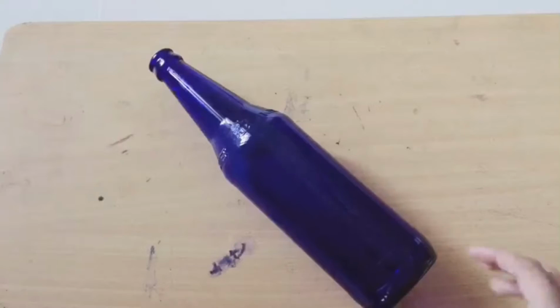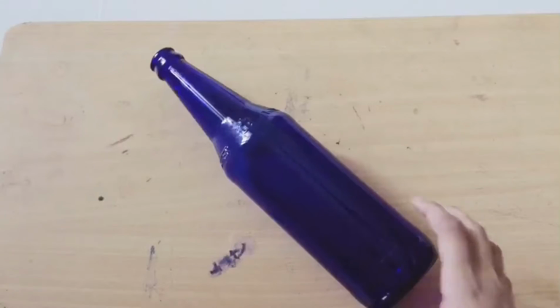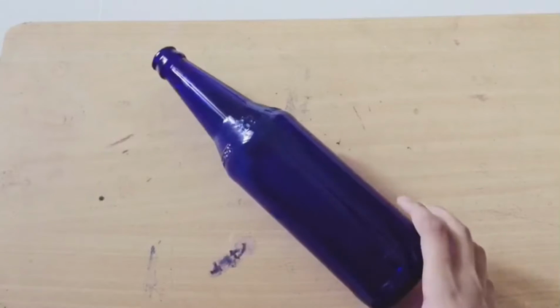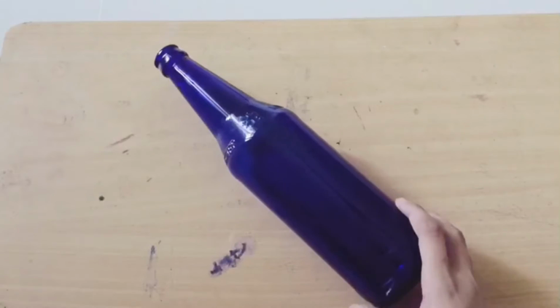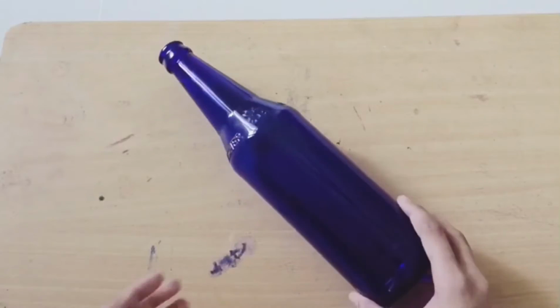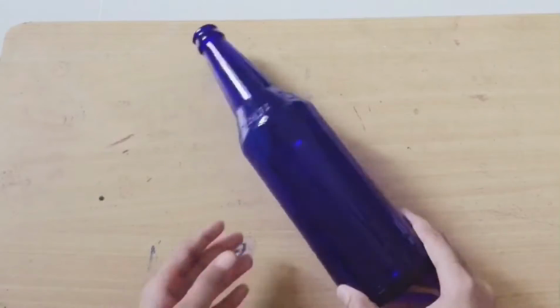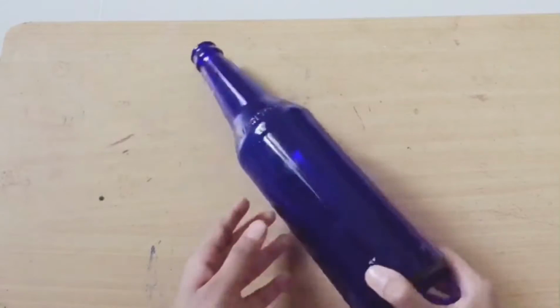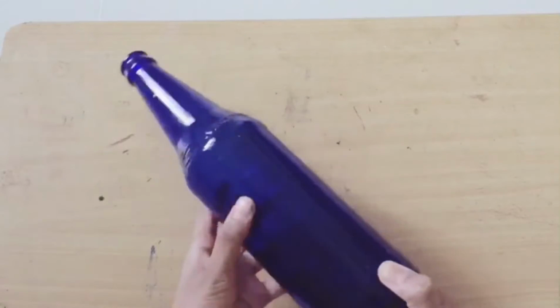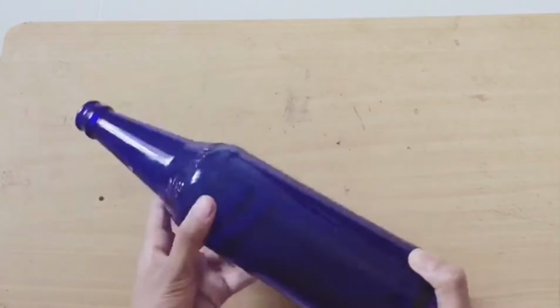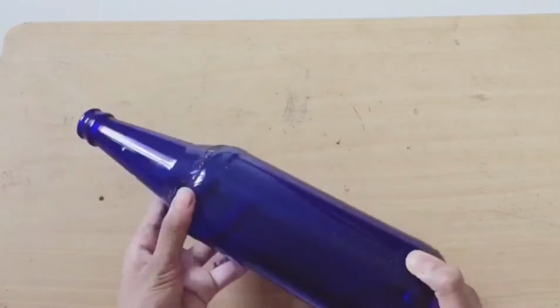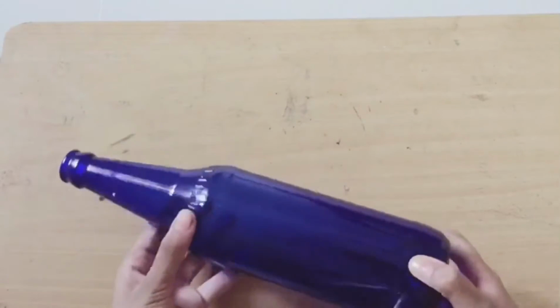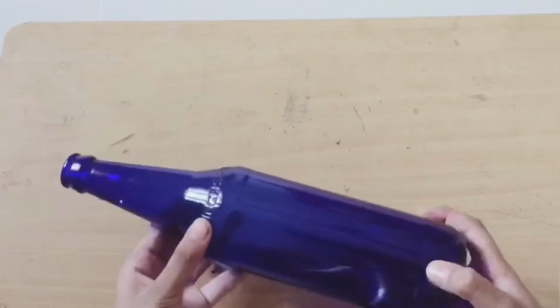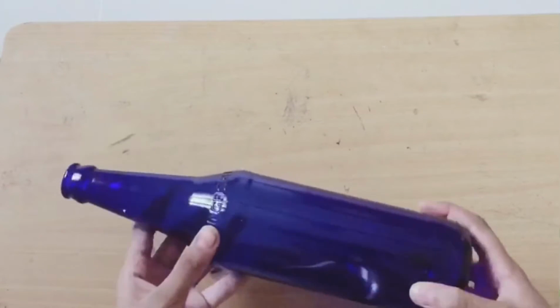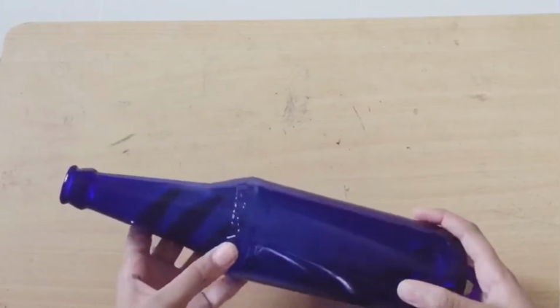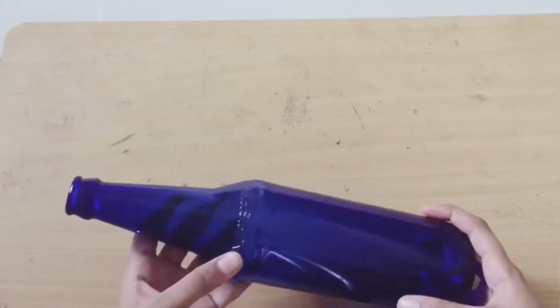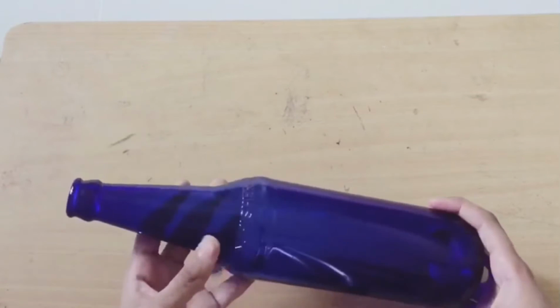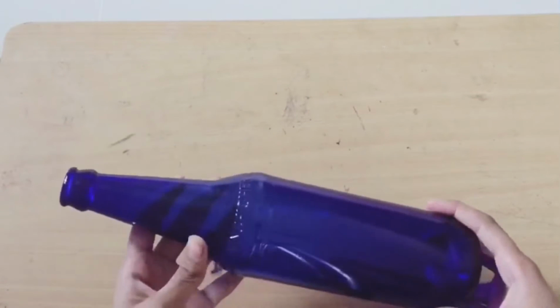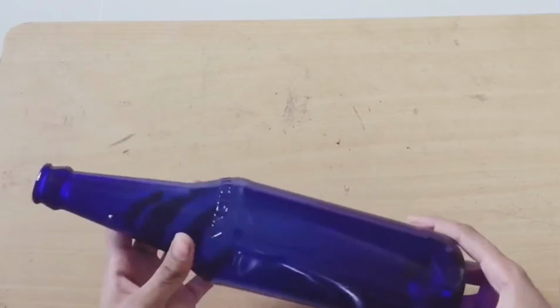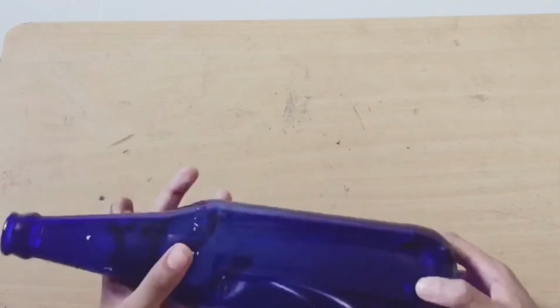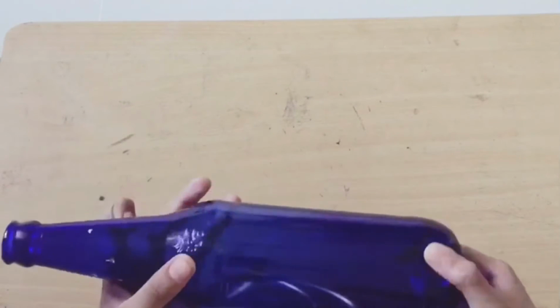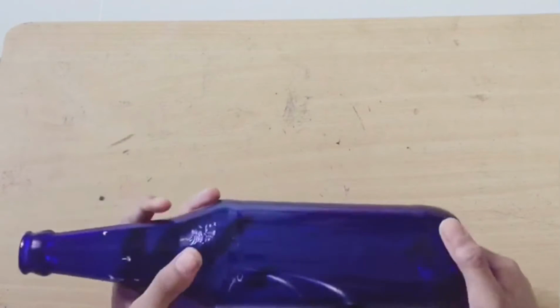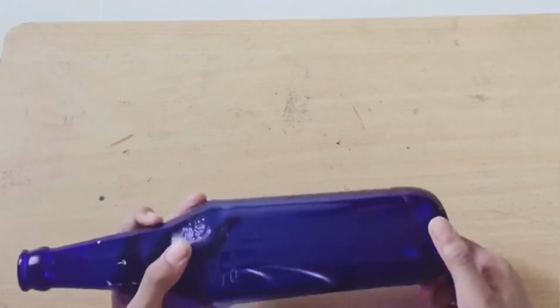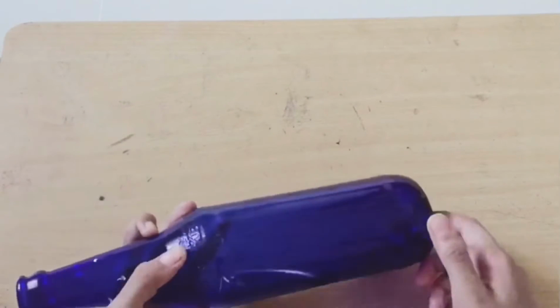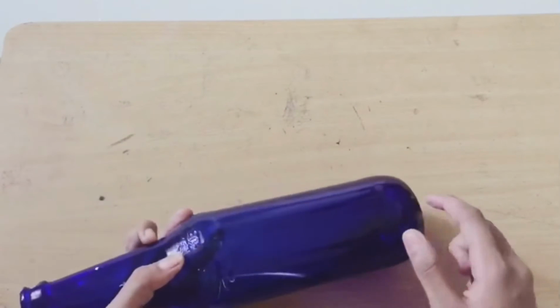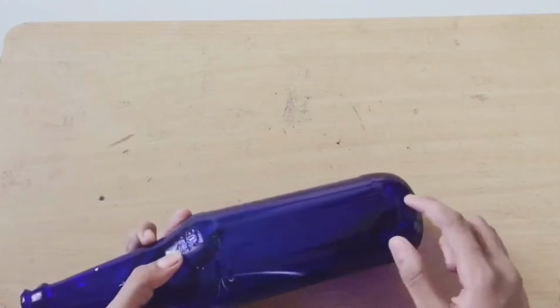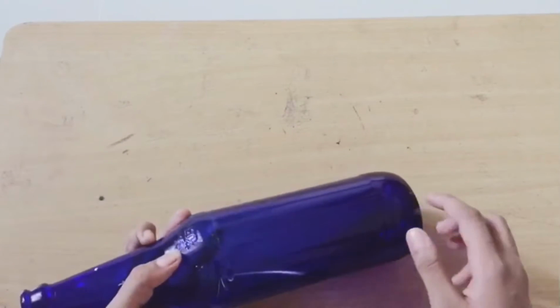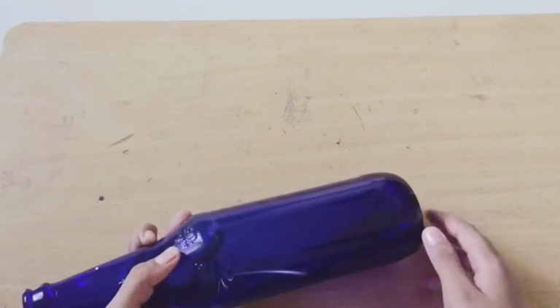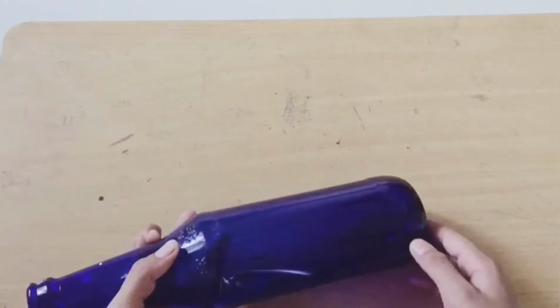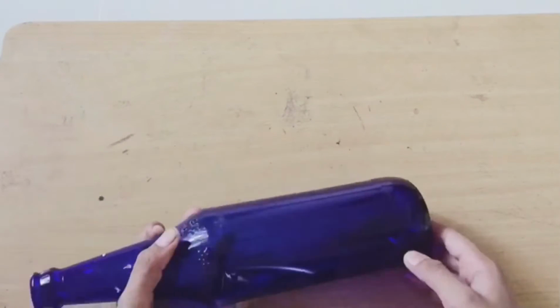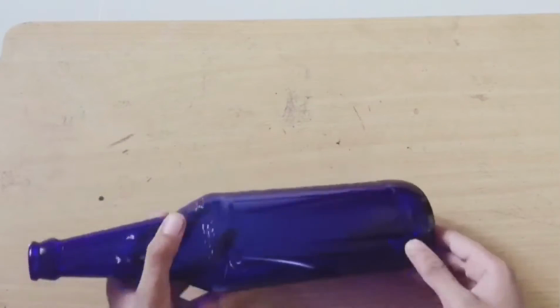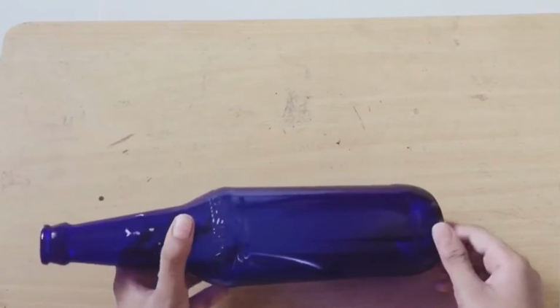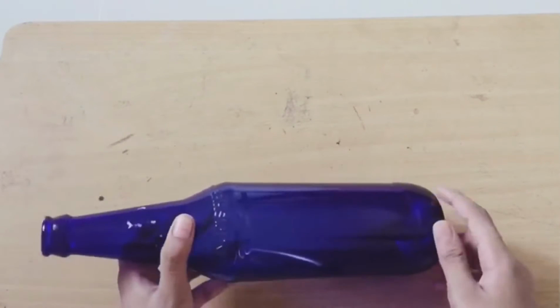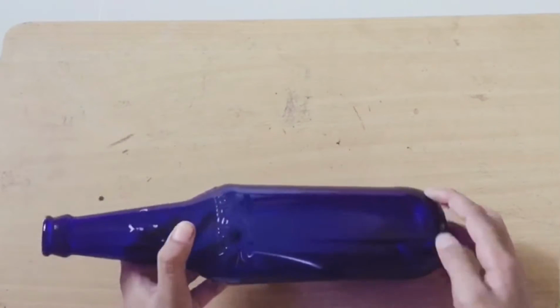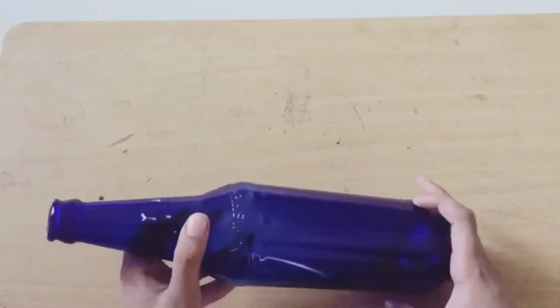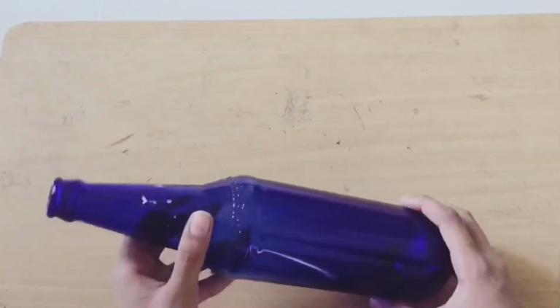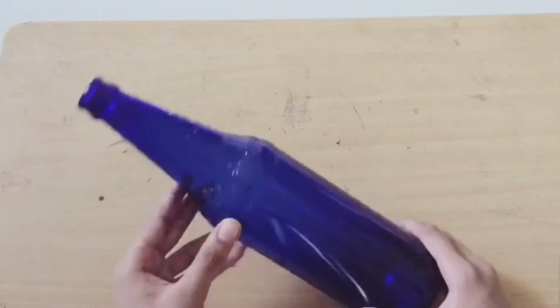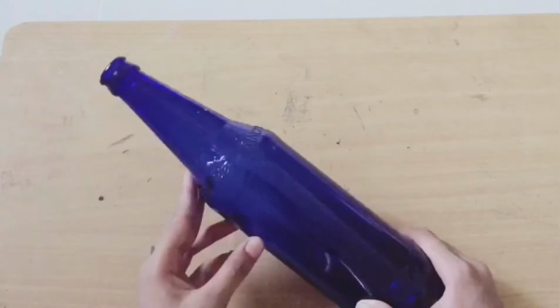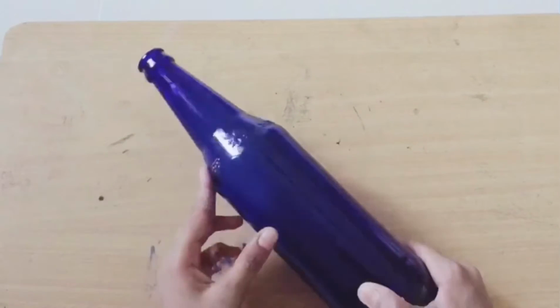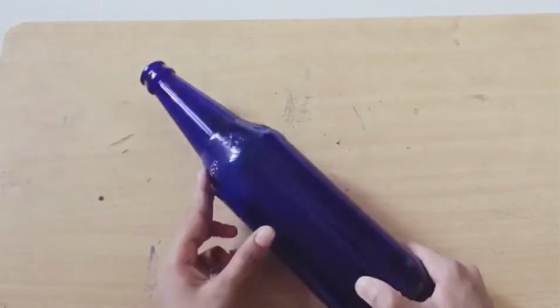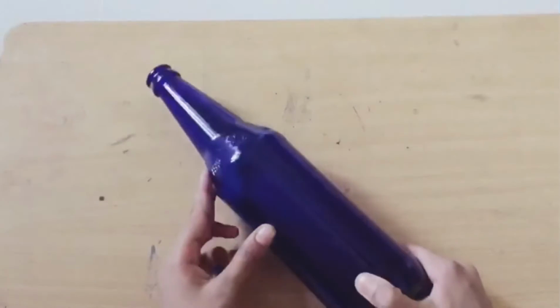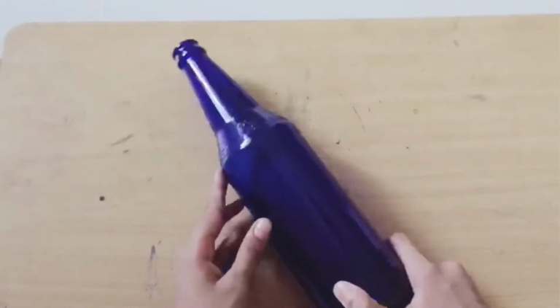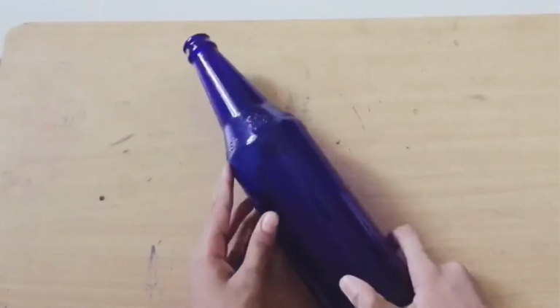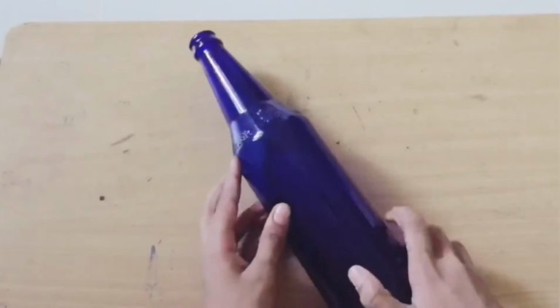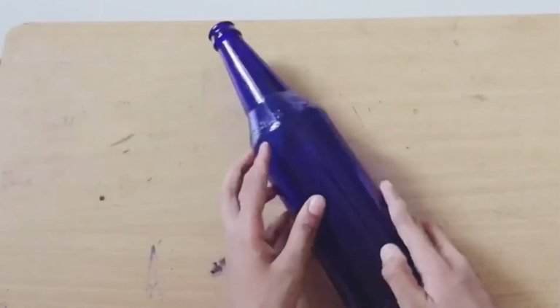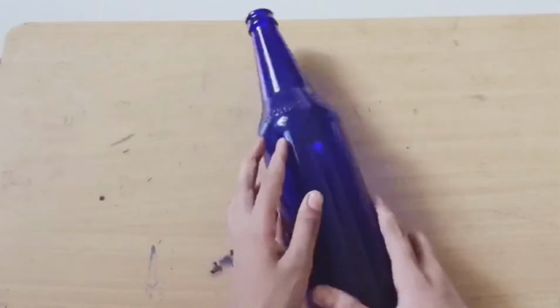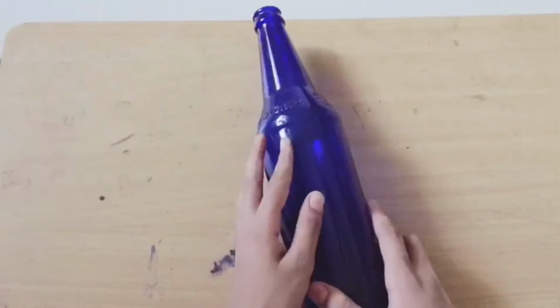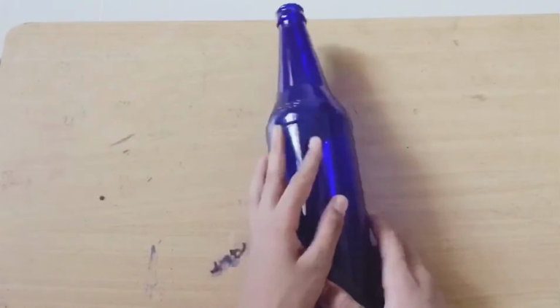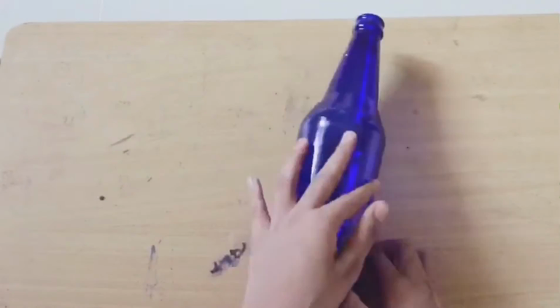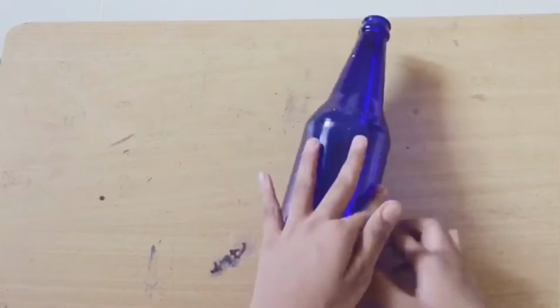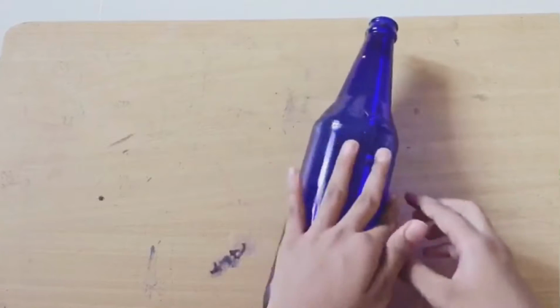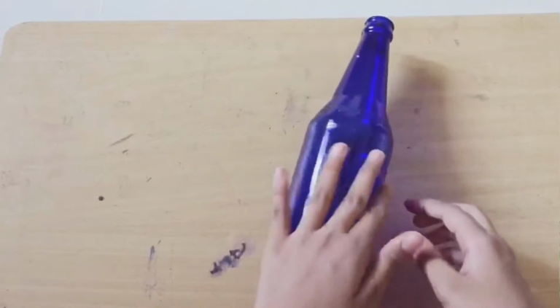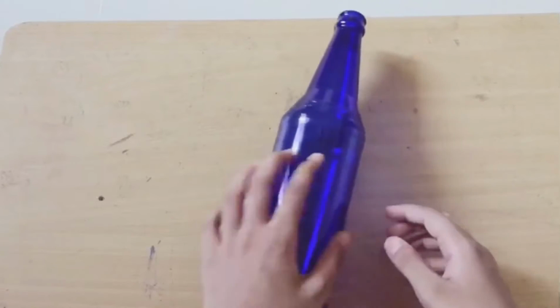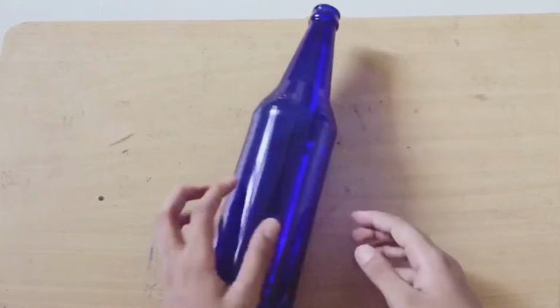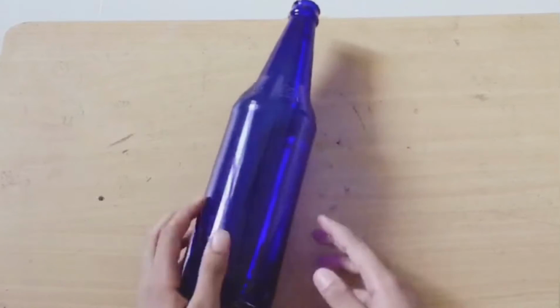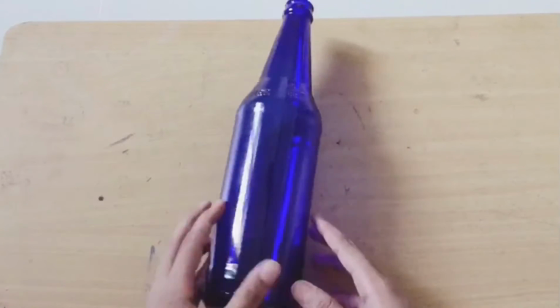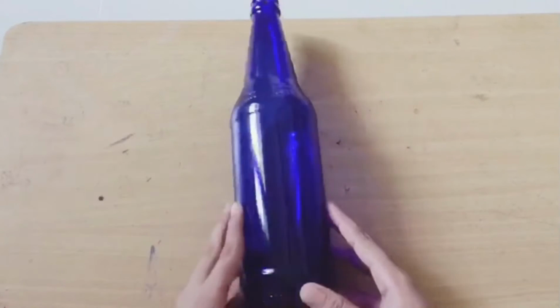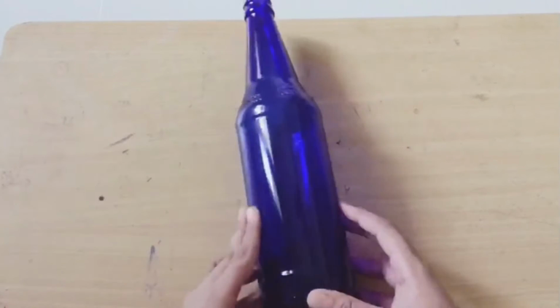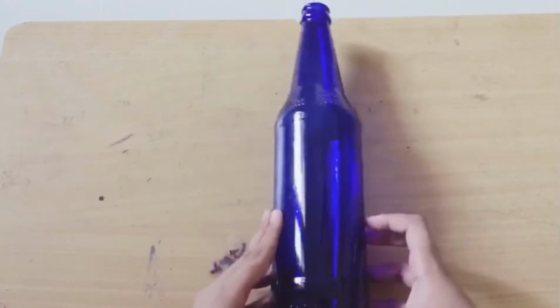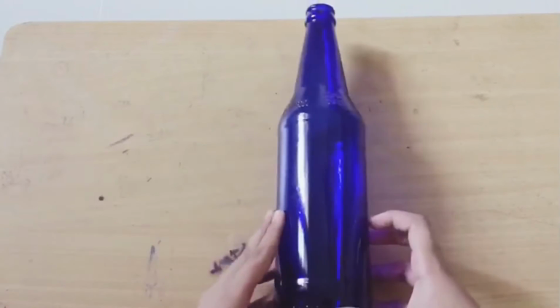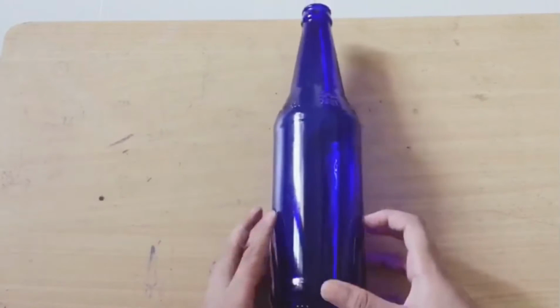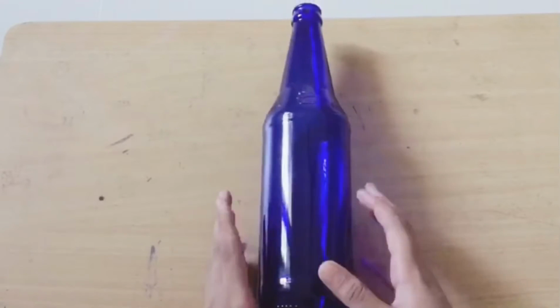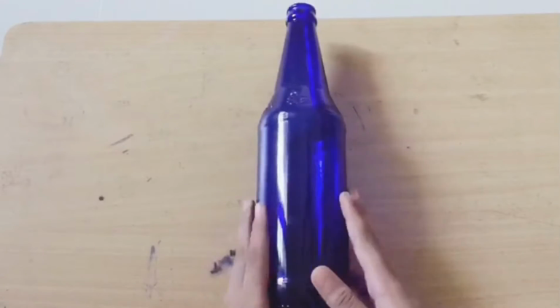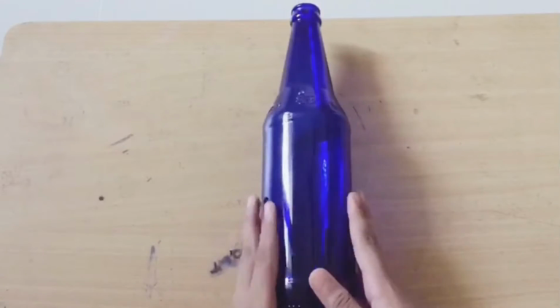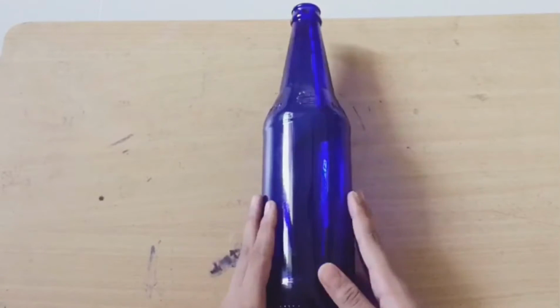Hi friends, welcome back to my YouTube channel. This is another video about a B.A. bottle.